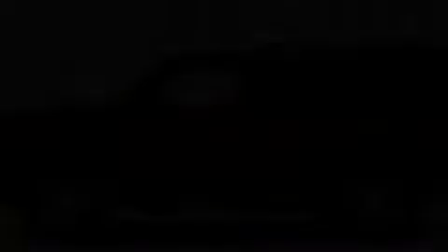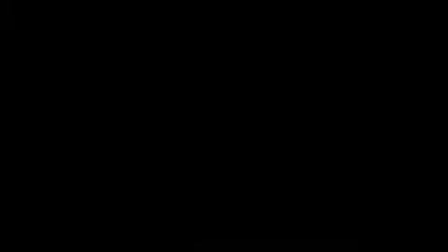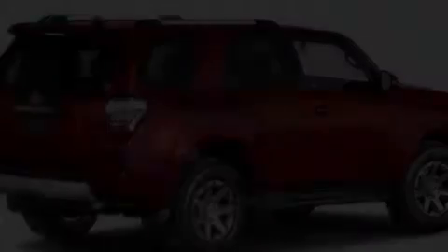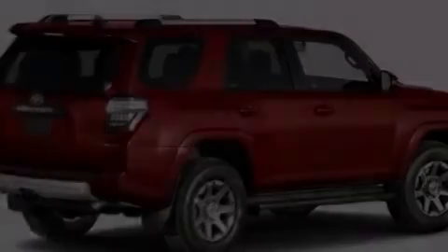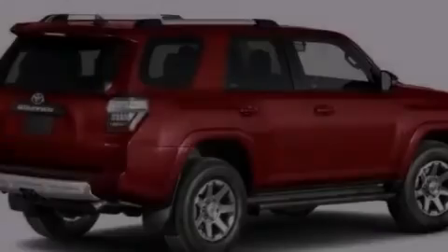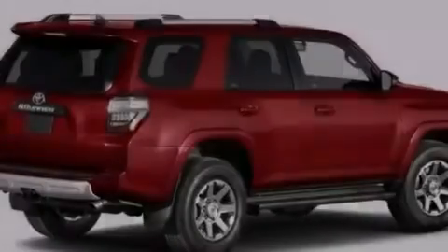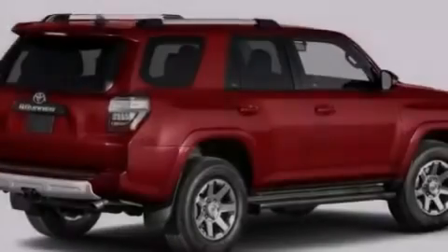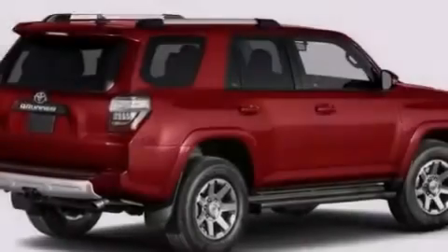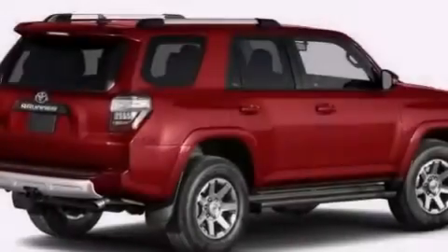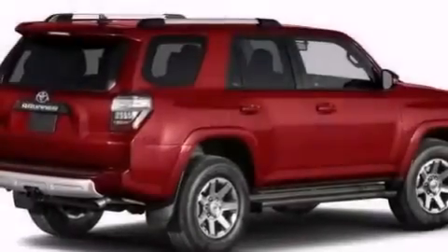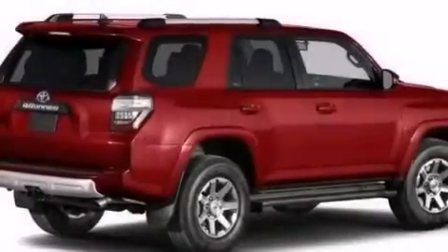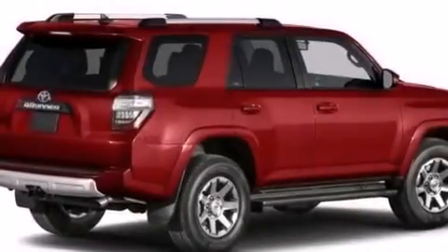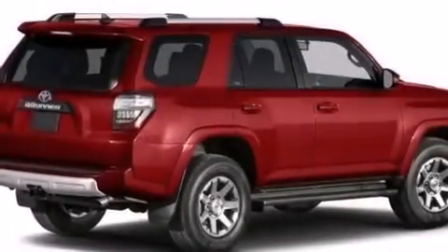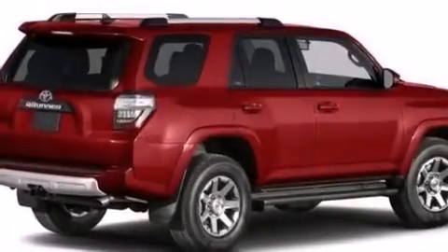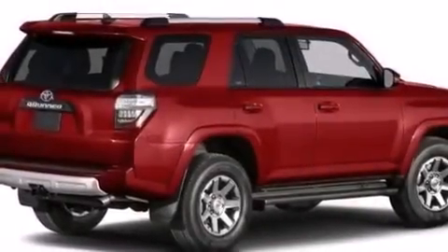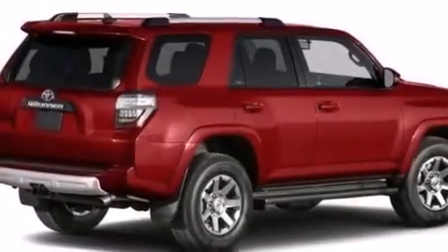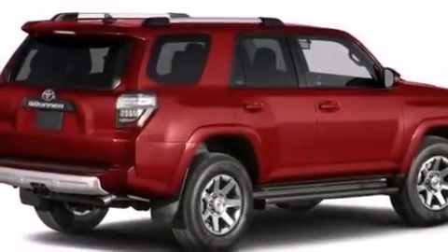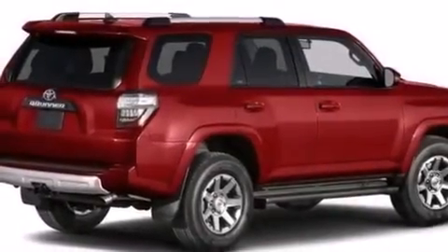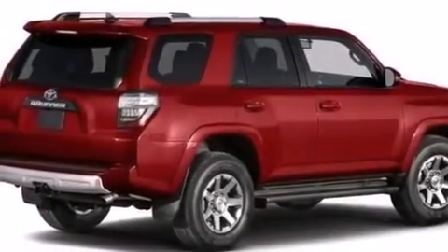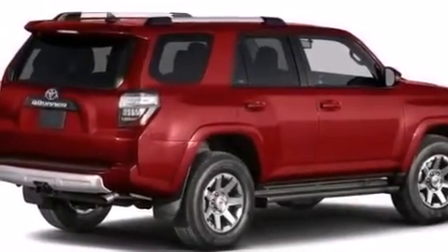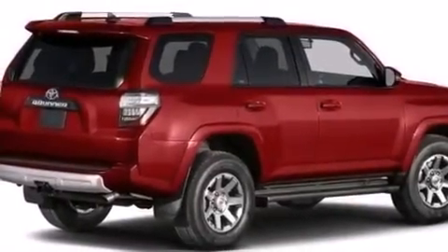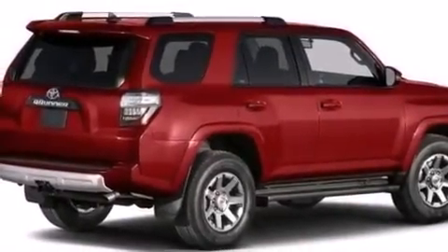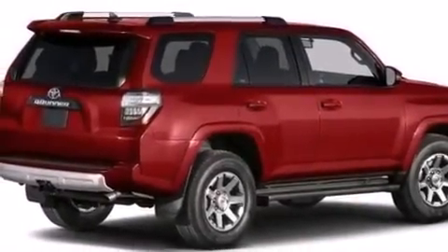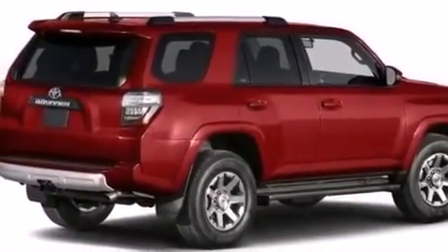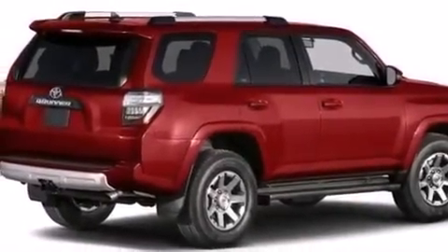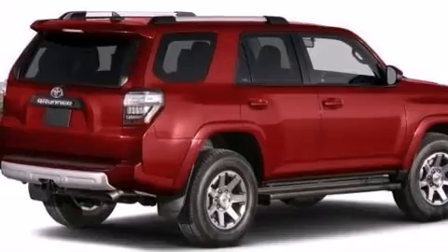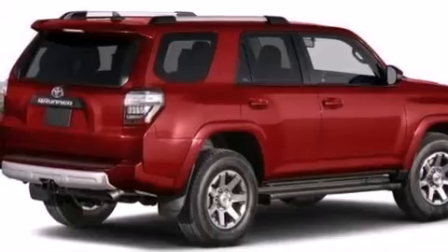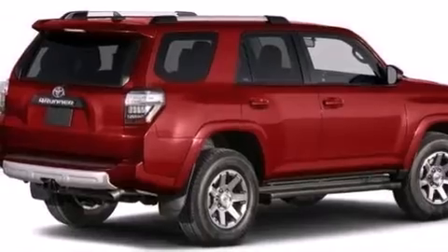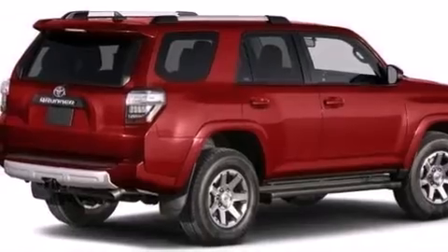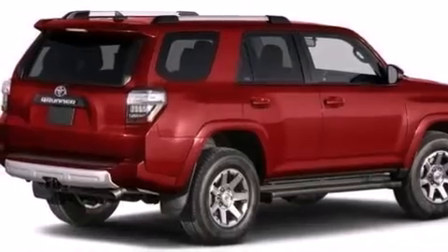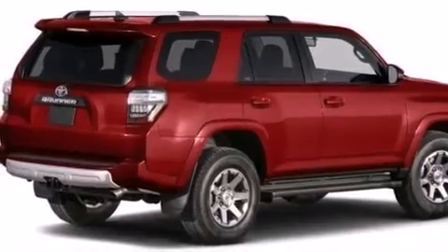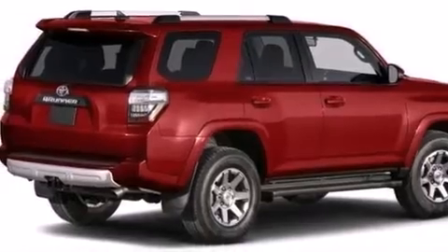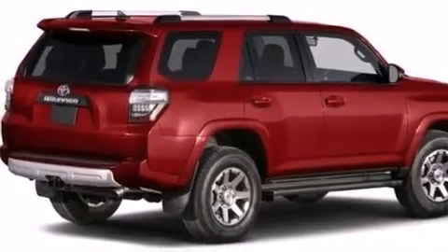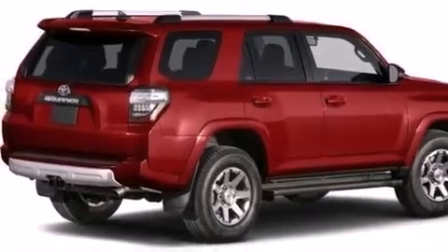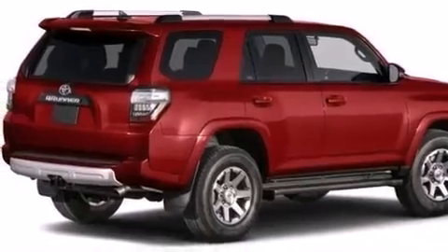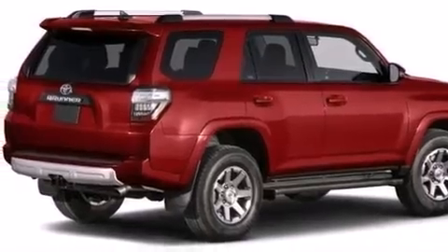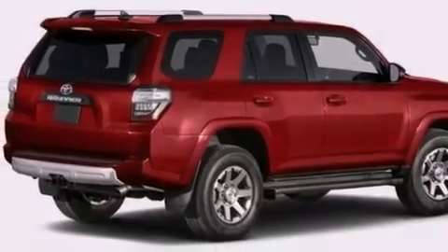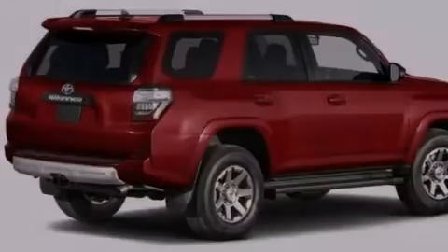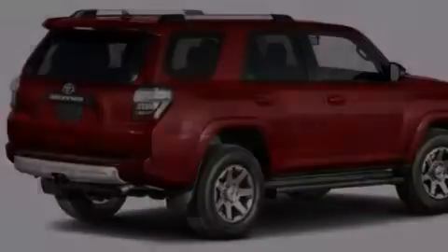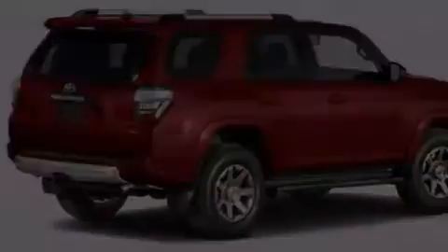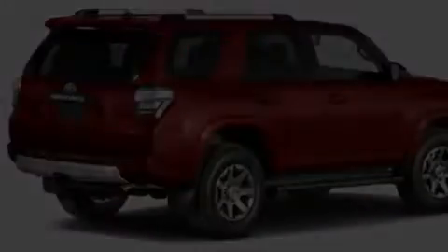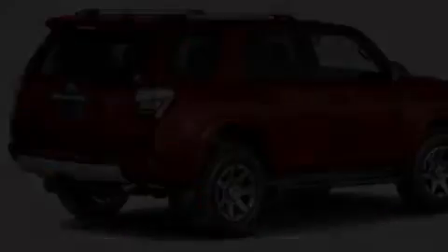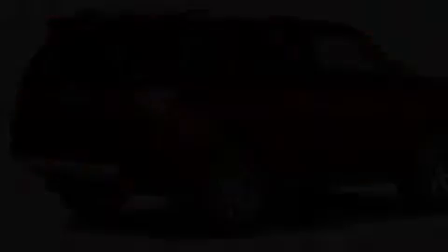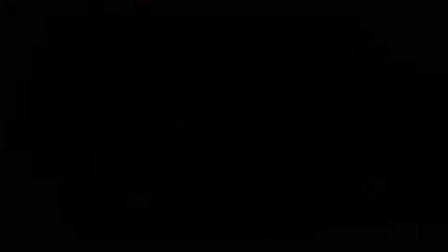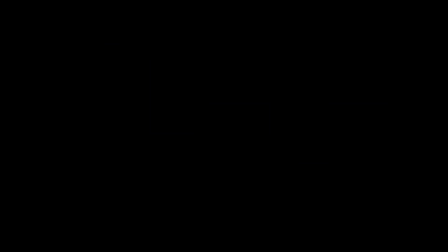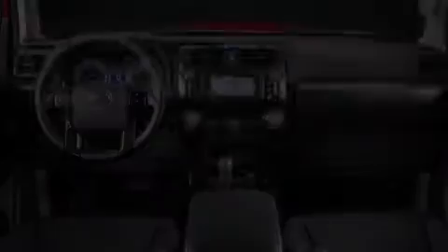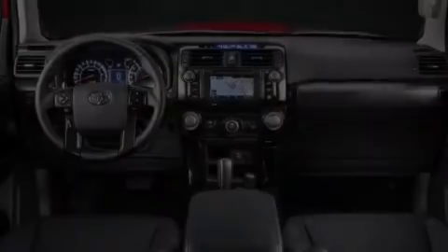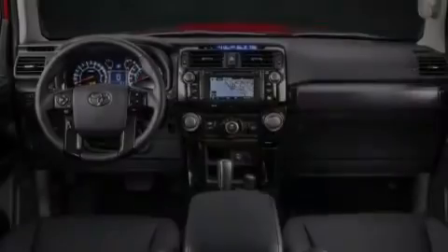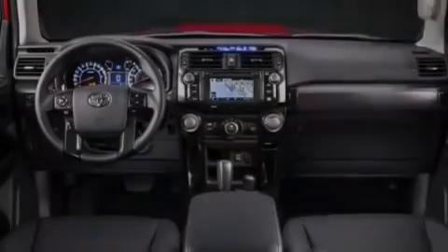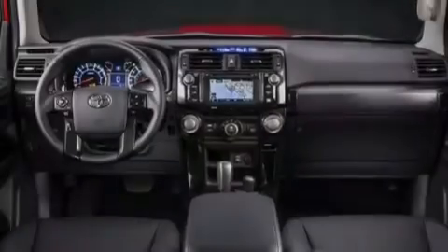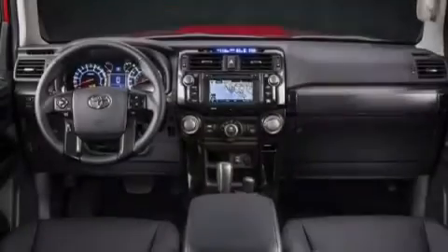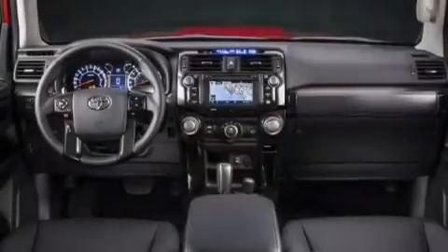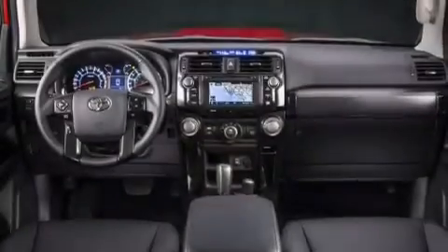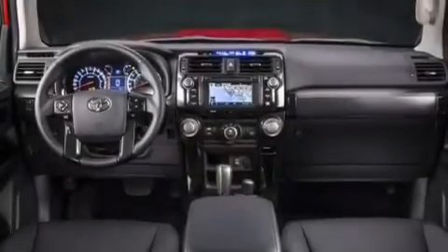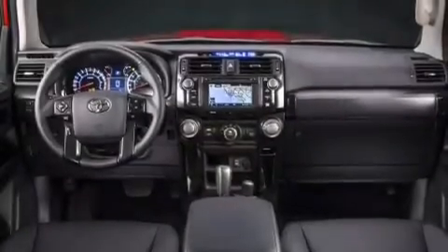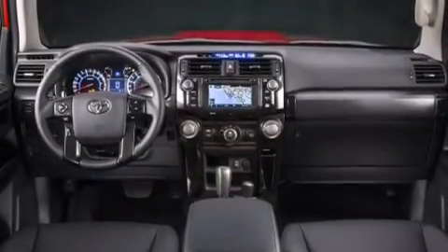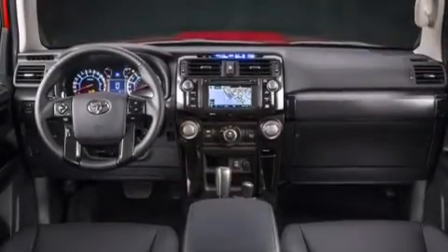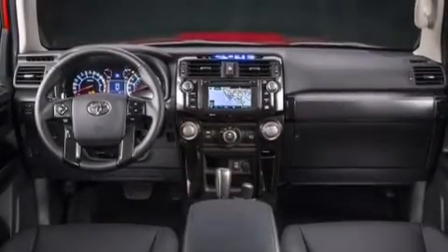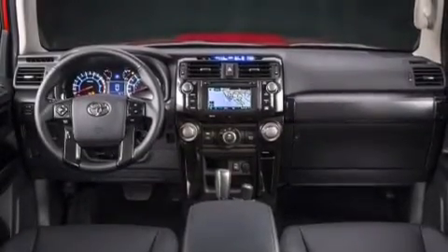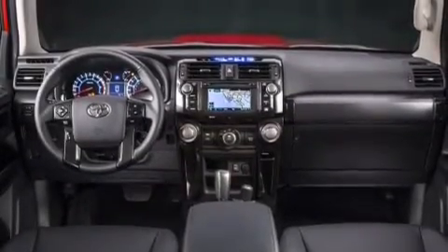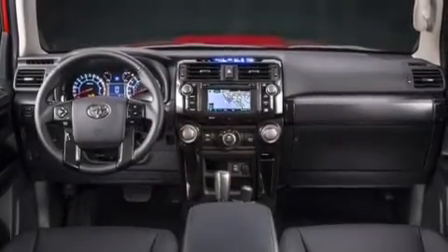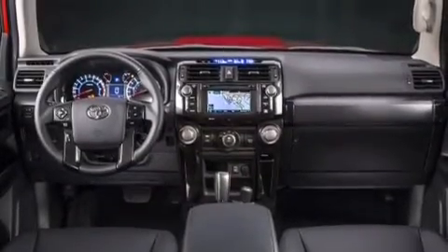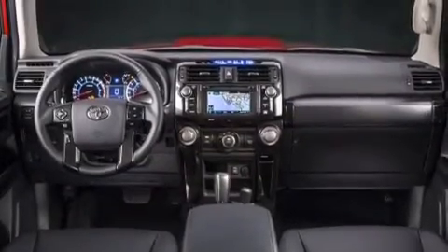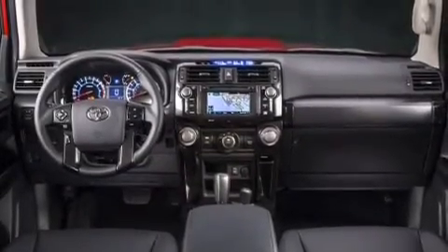Also included are LED taillights, a keyless entry system, and a power rear lift gate that can open and close at the push of a button.